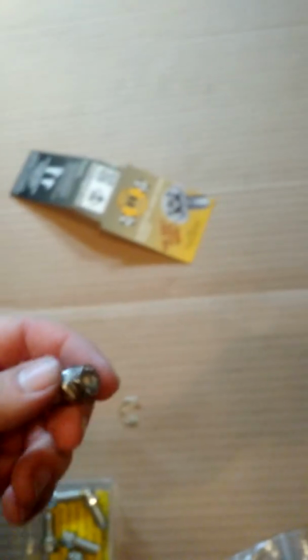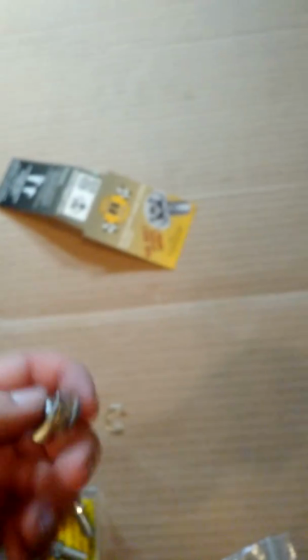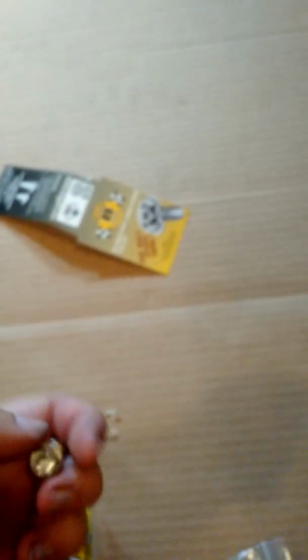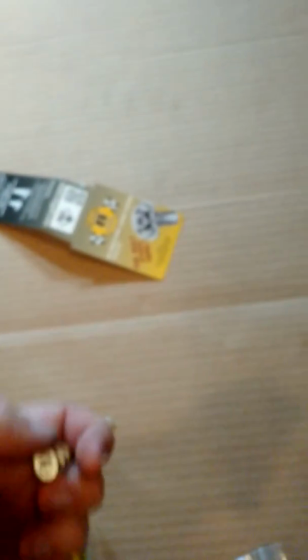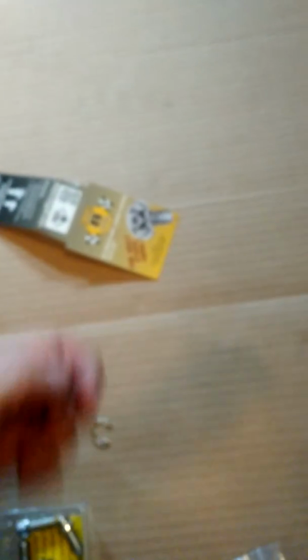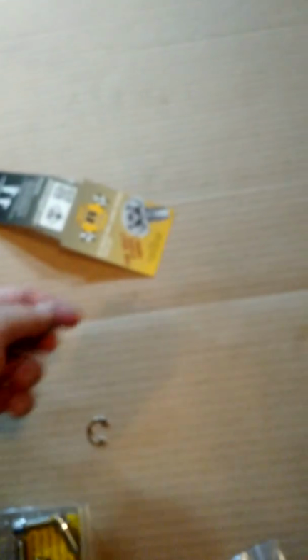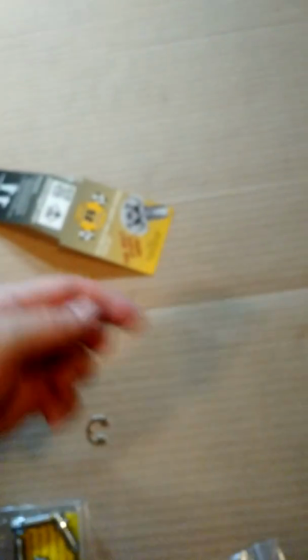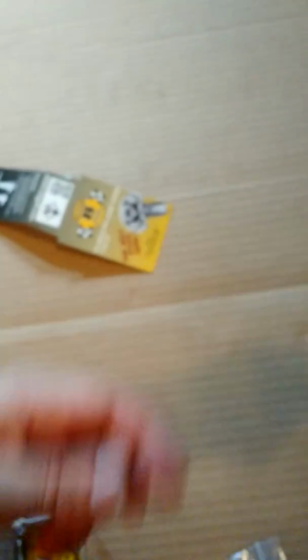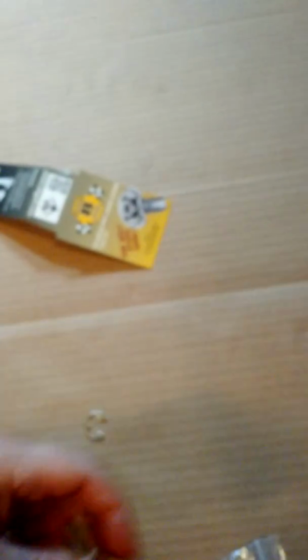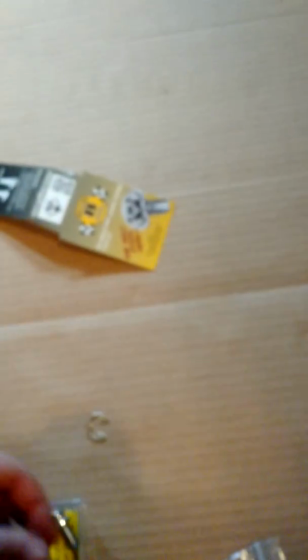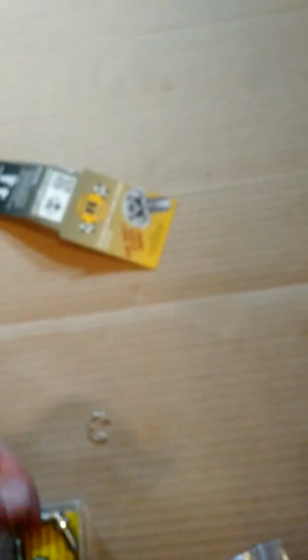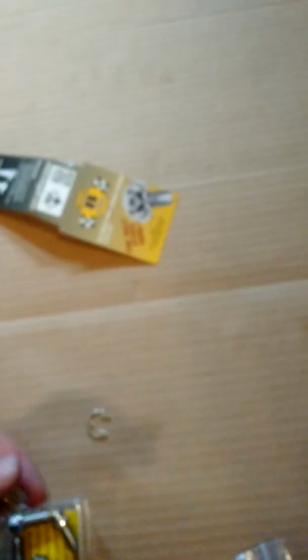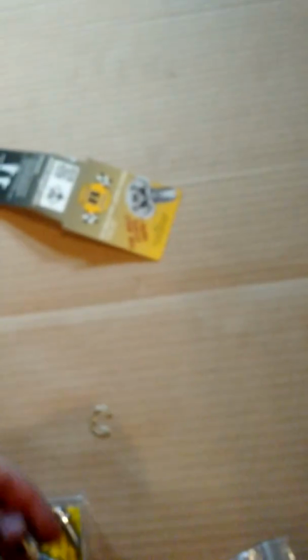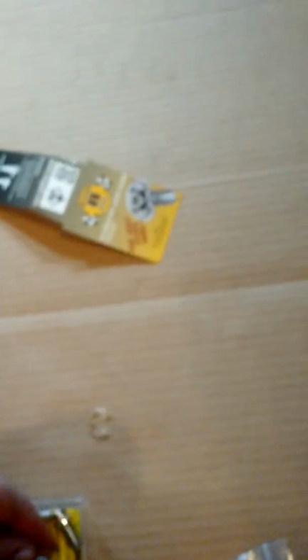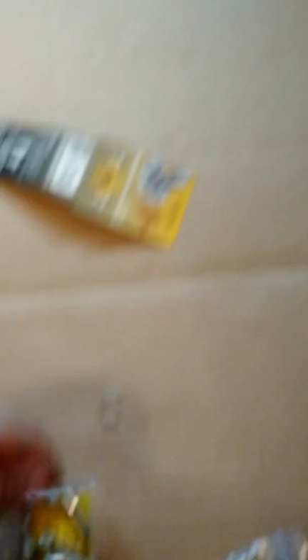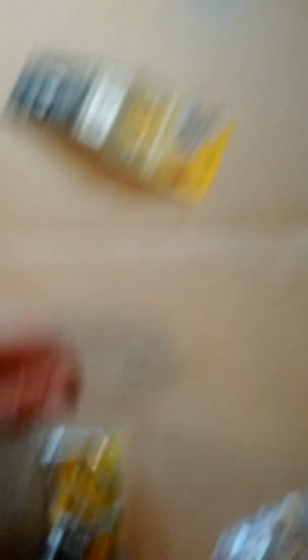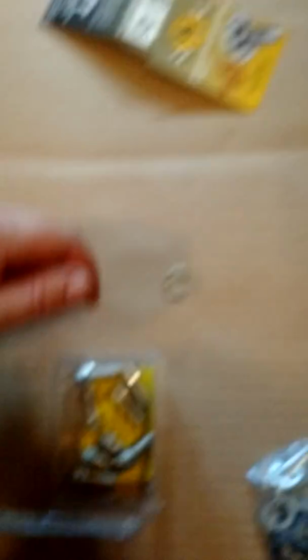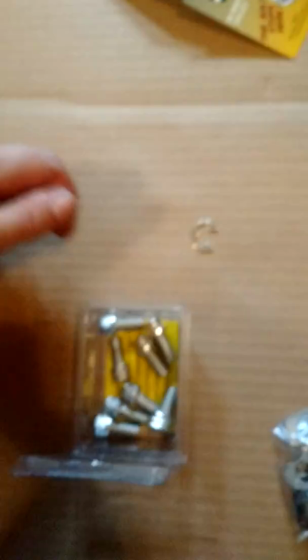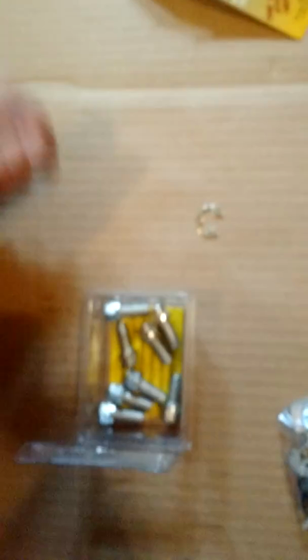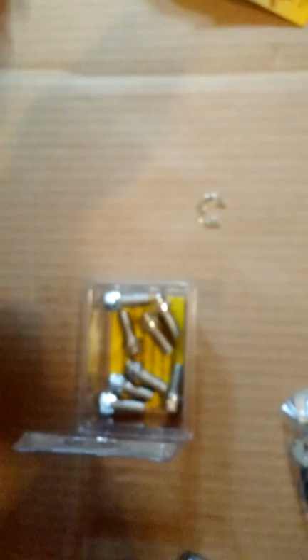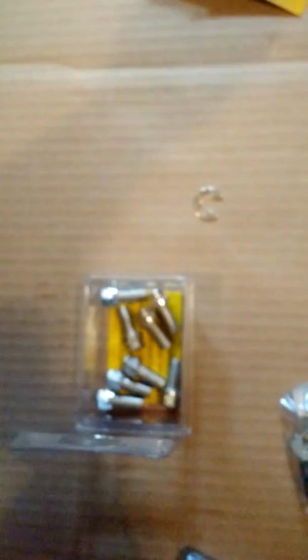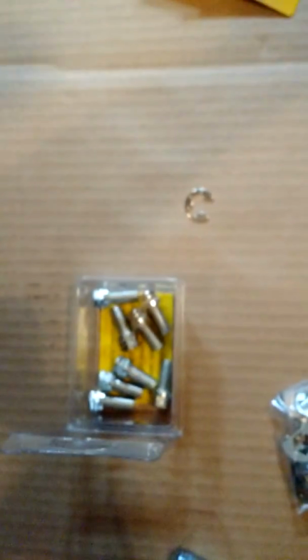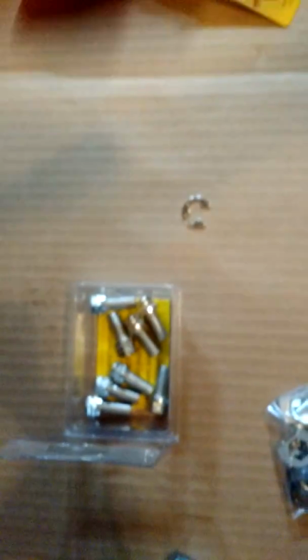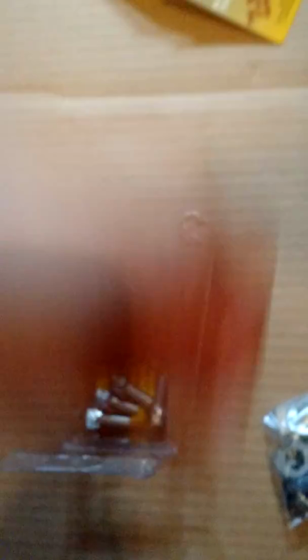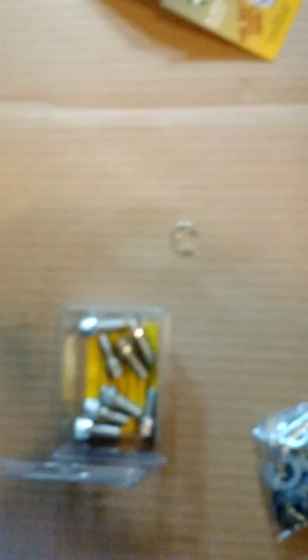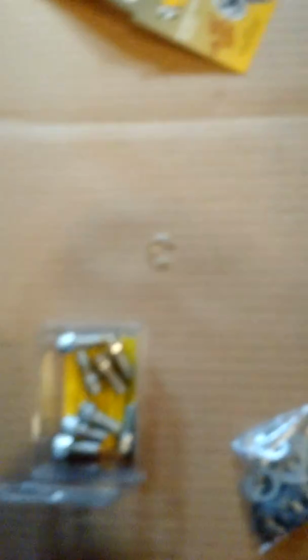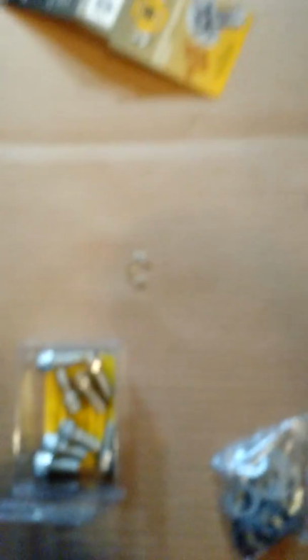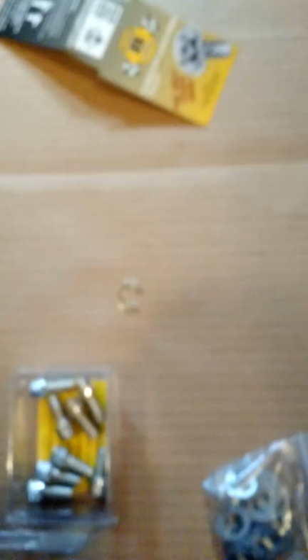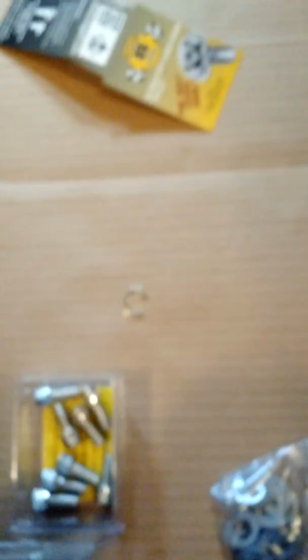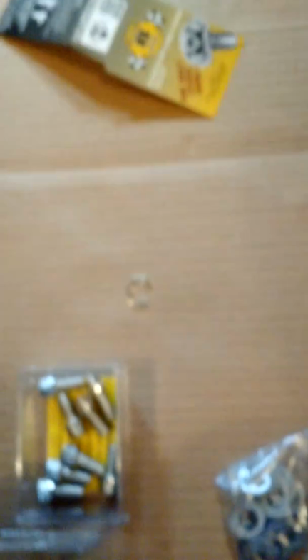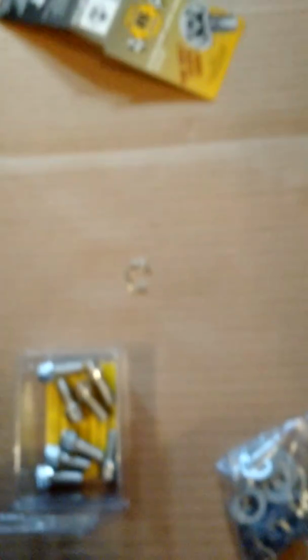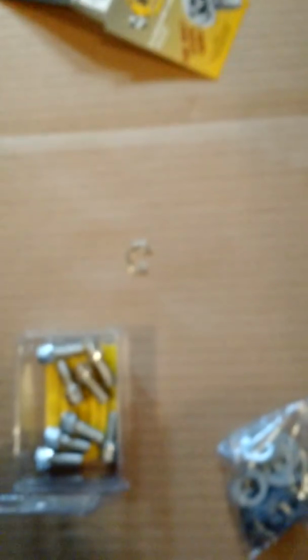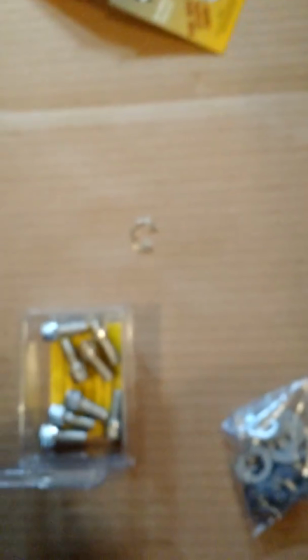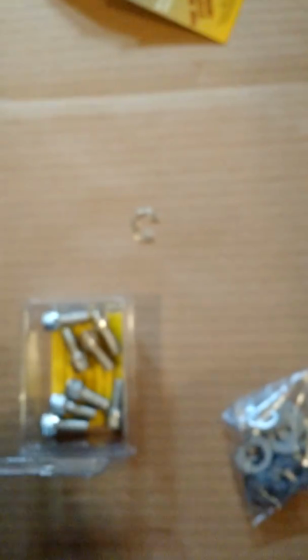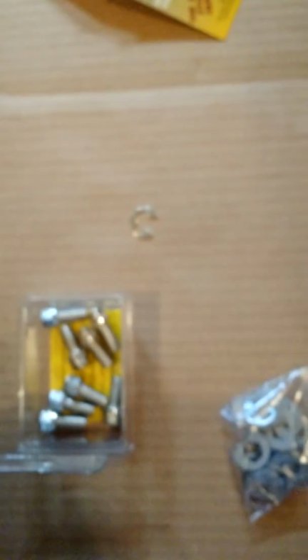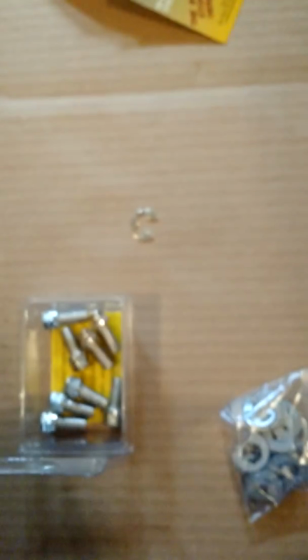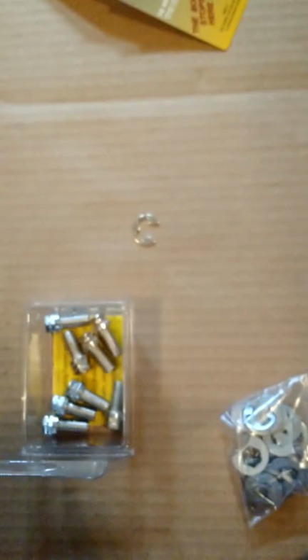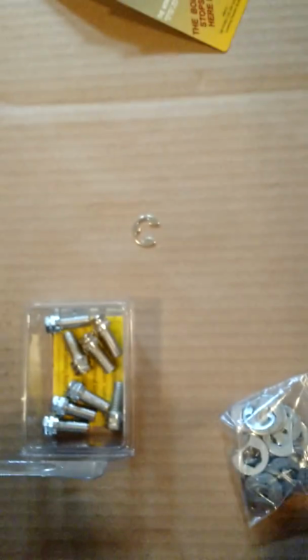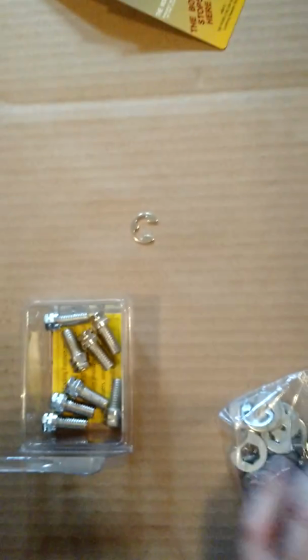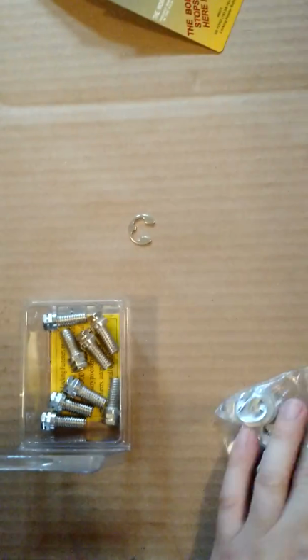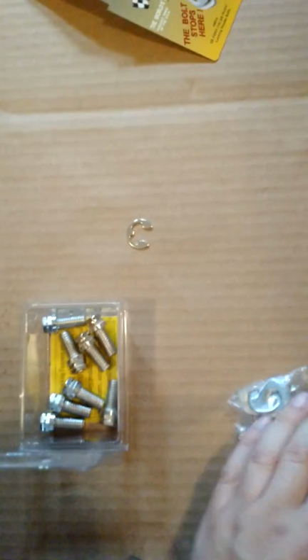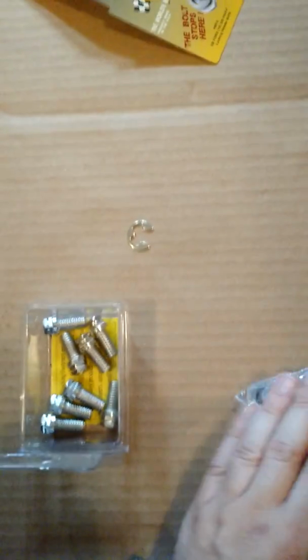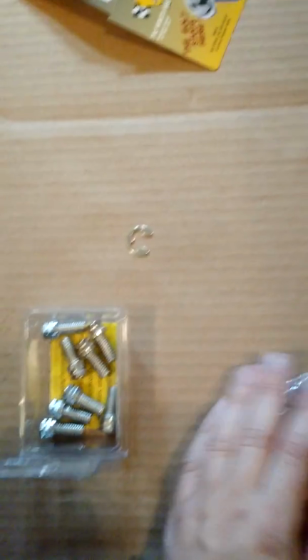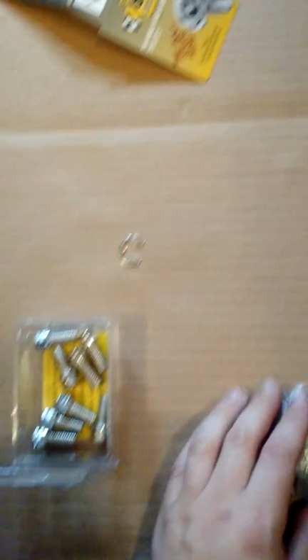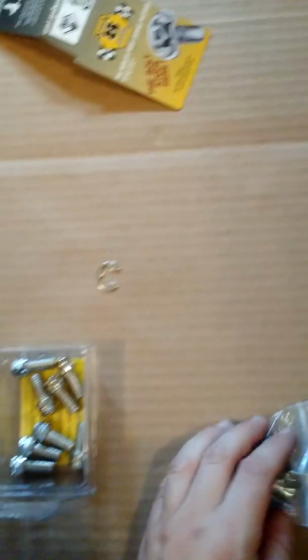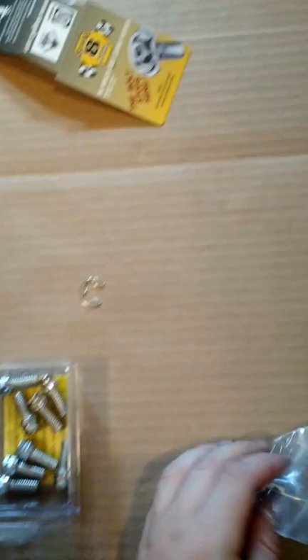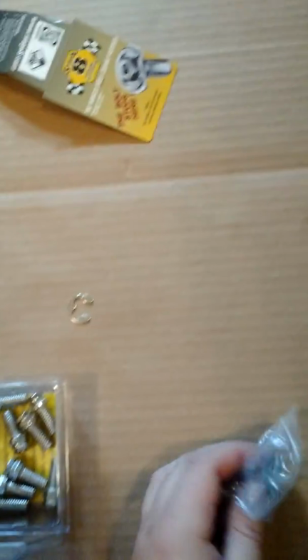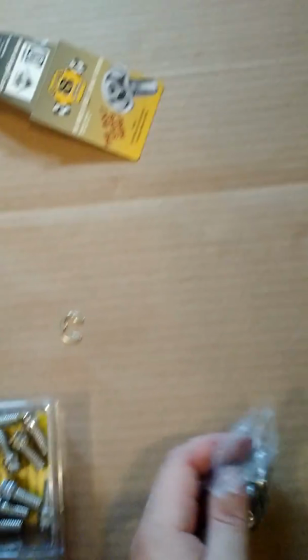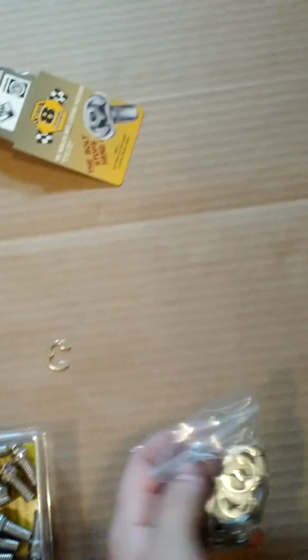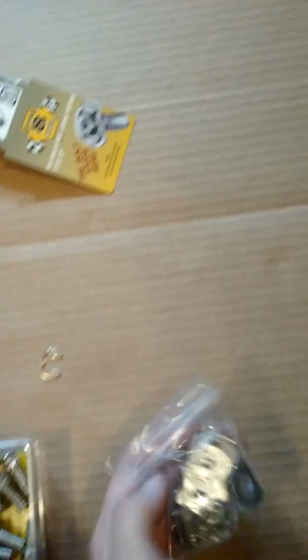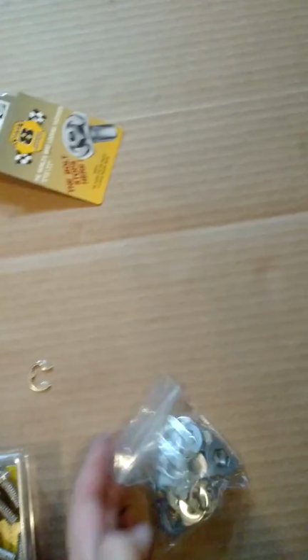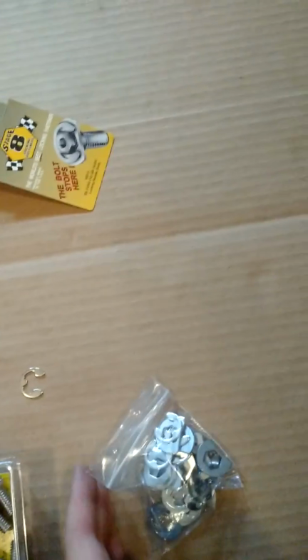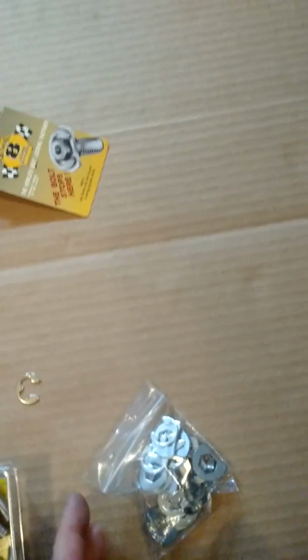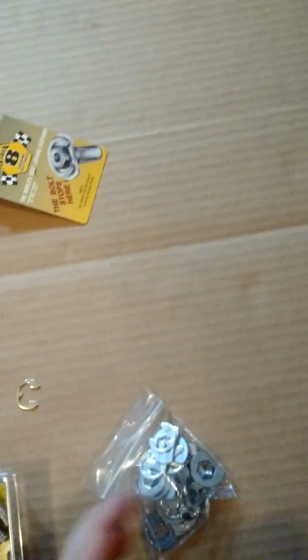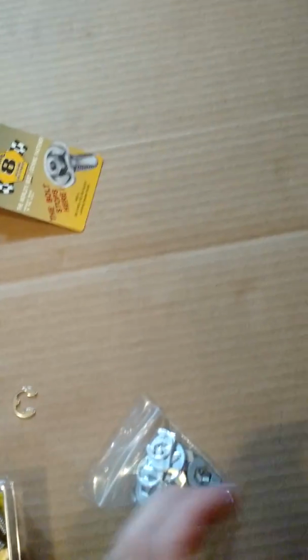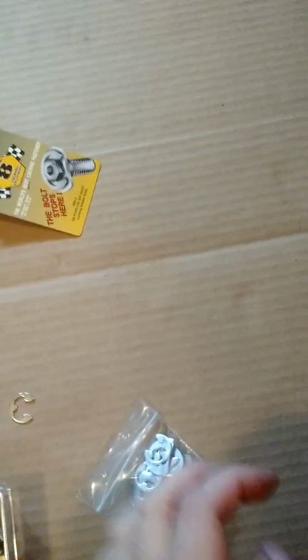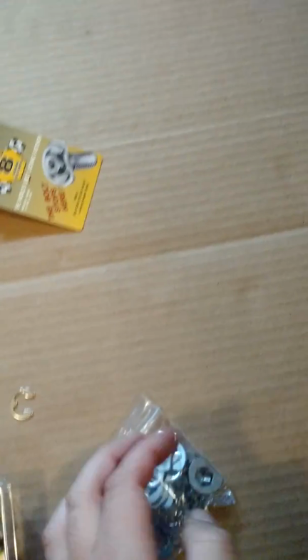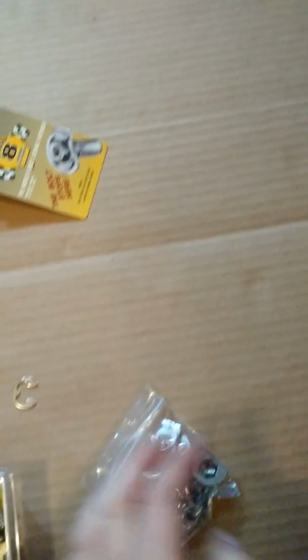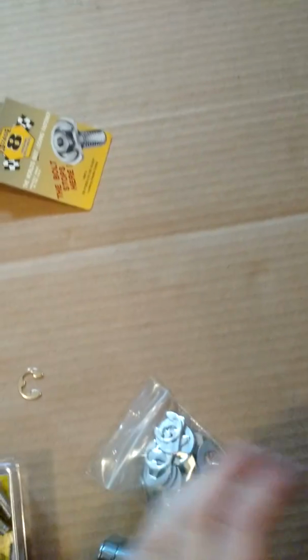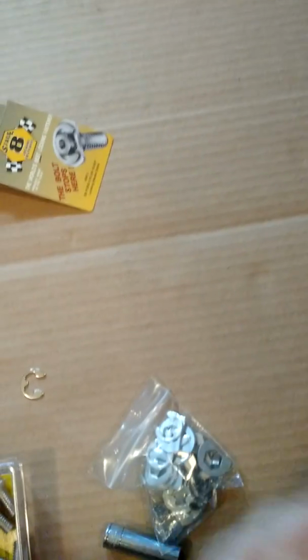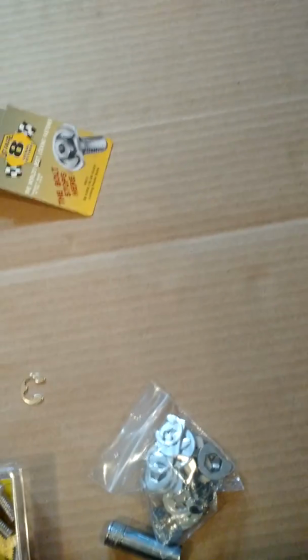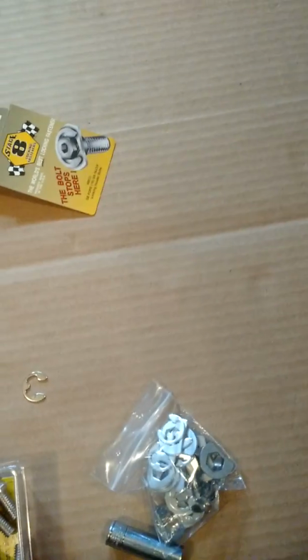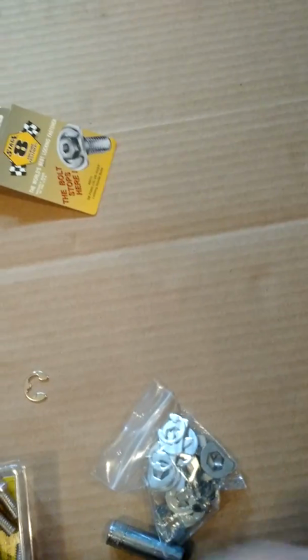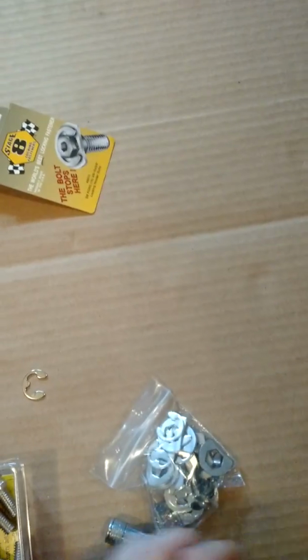You got the bolts — 16 of them, 8 for each side. You also got a bag of additional hardware.